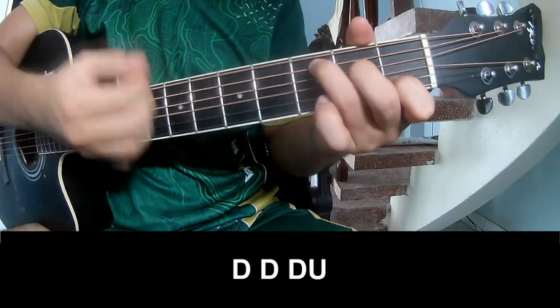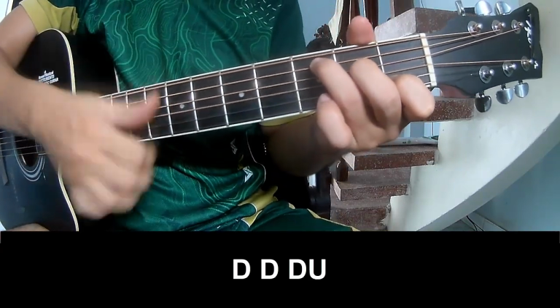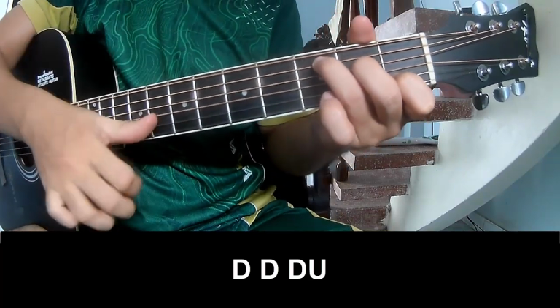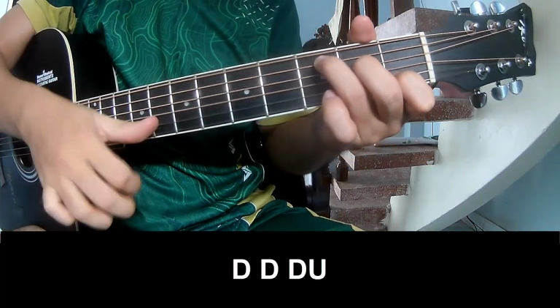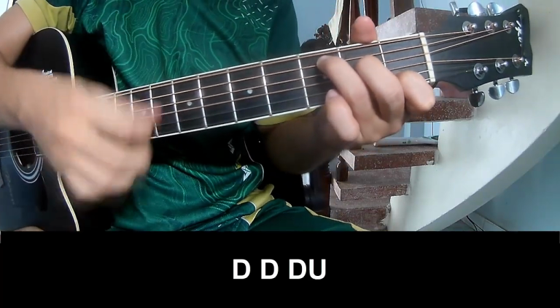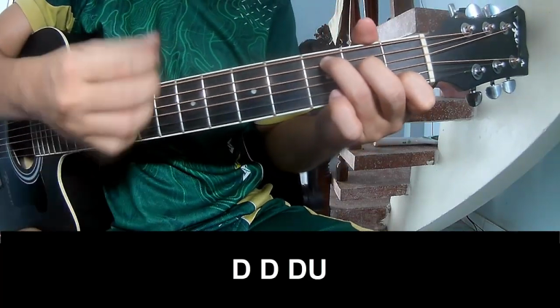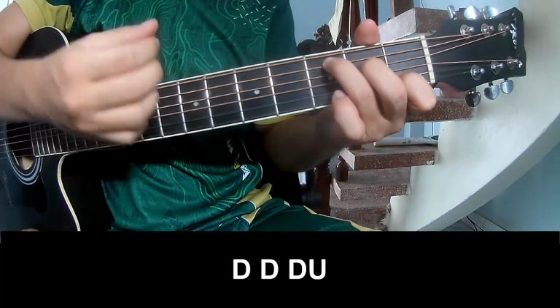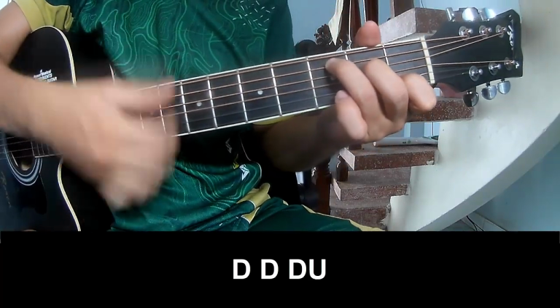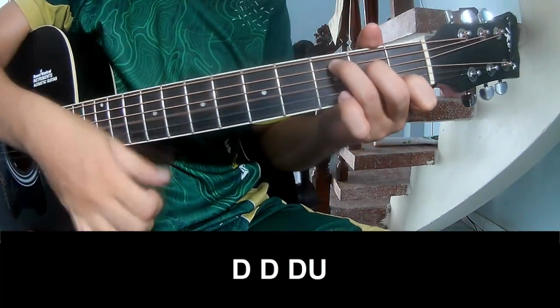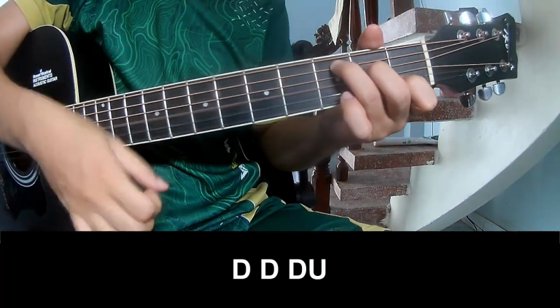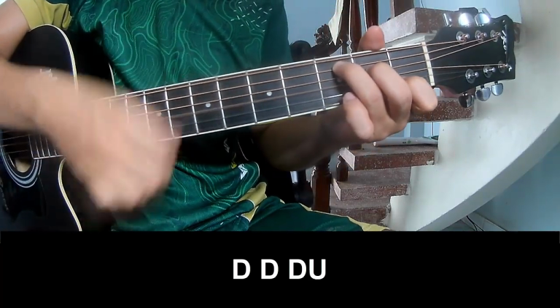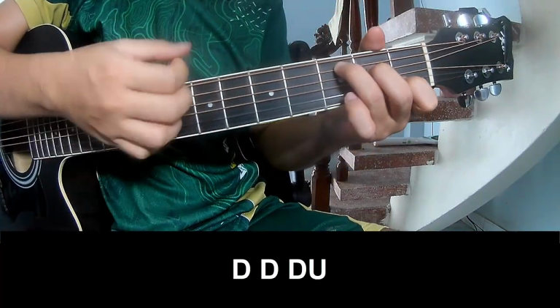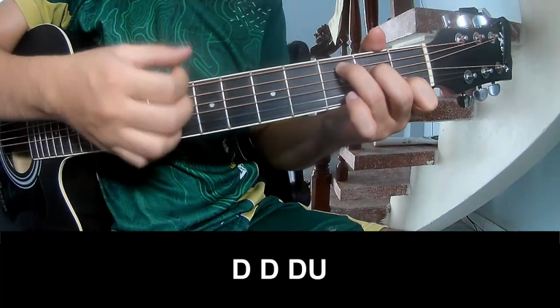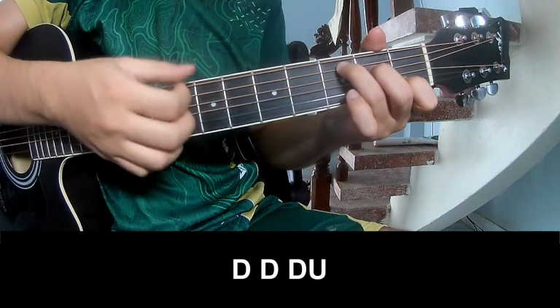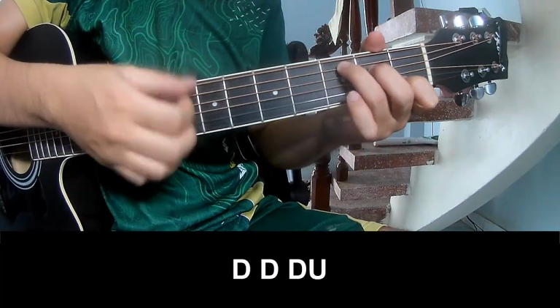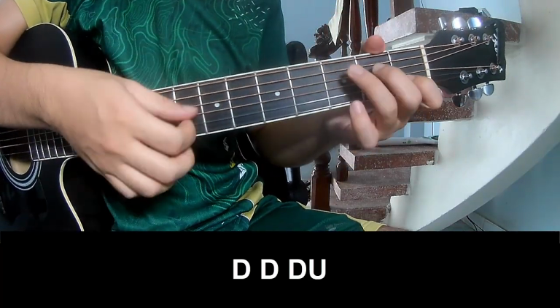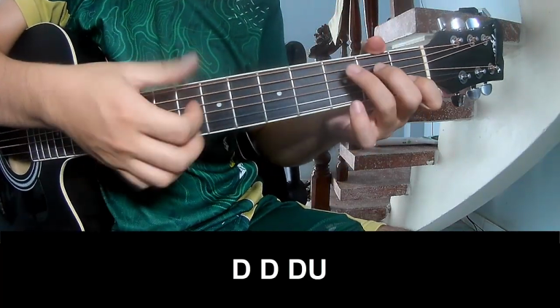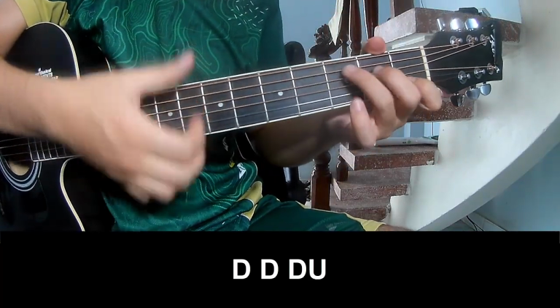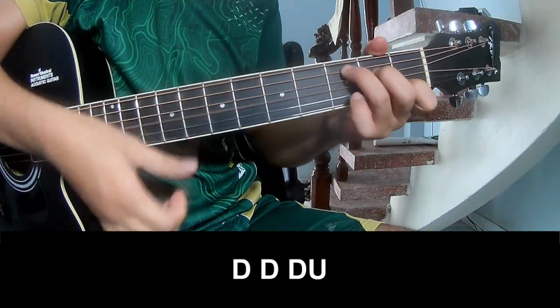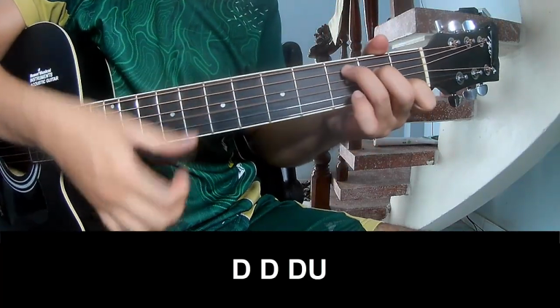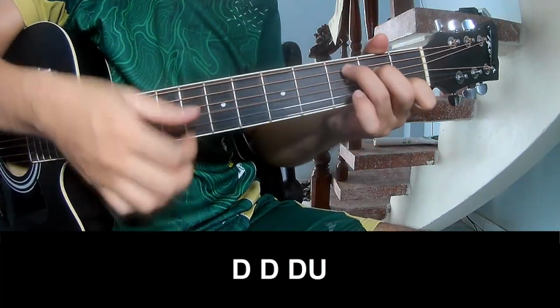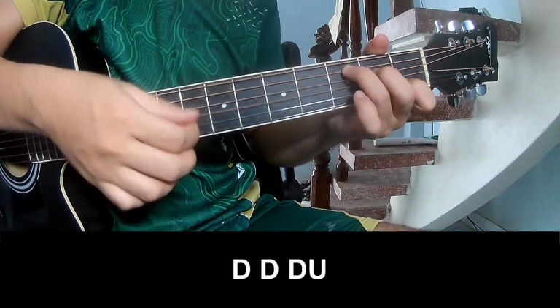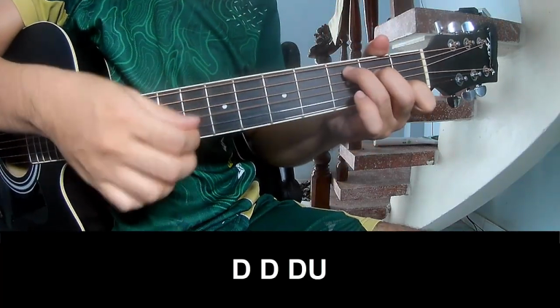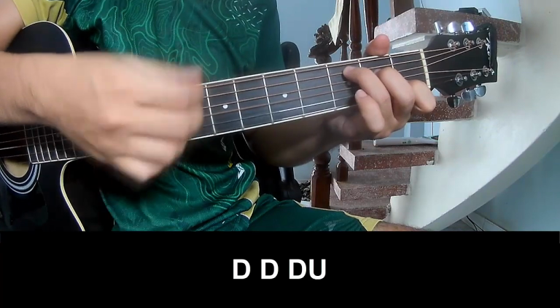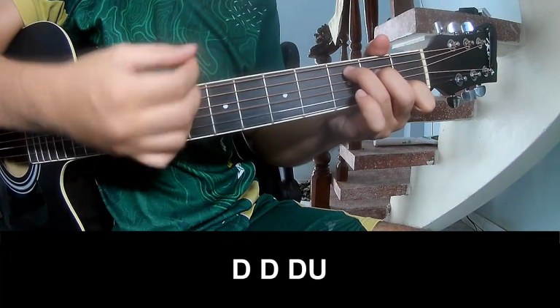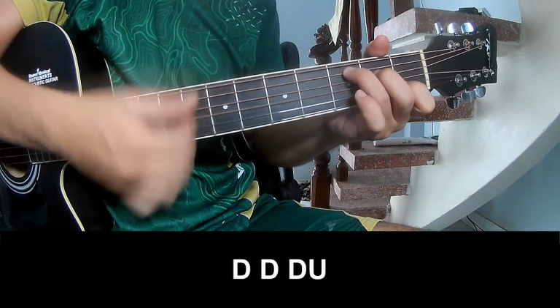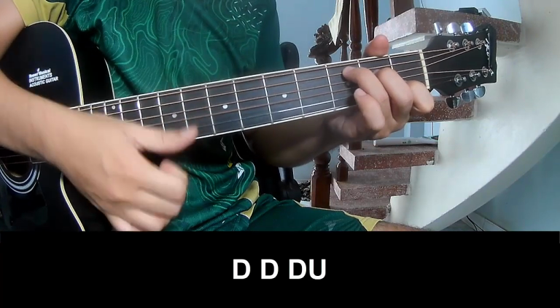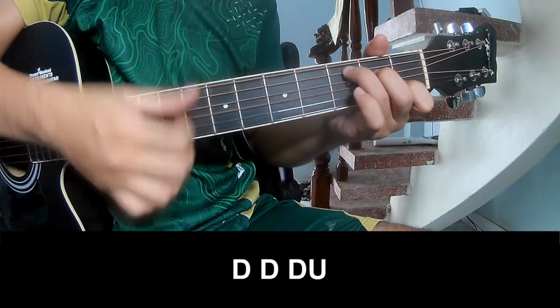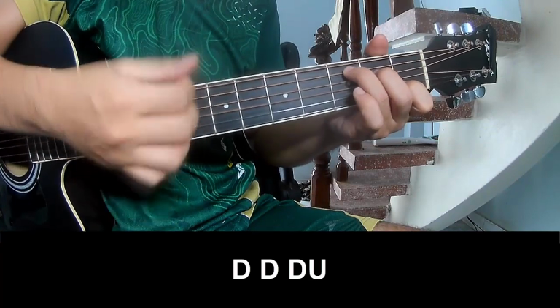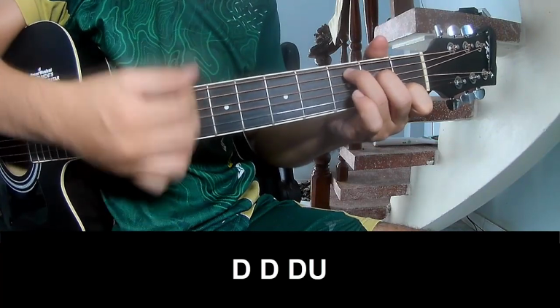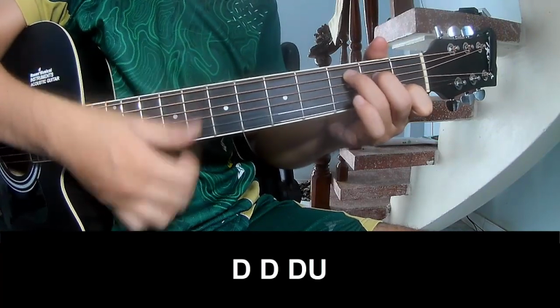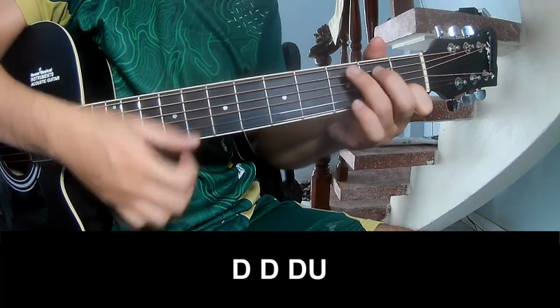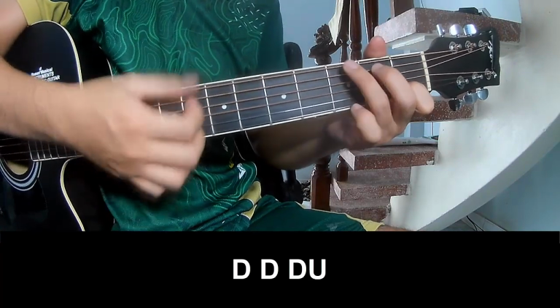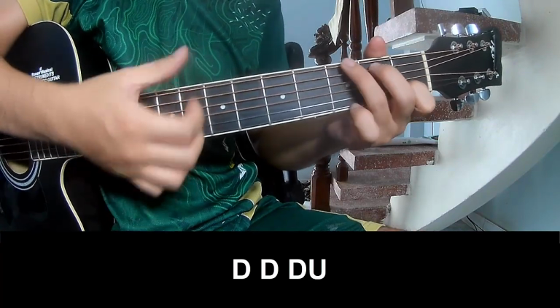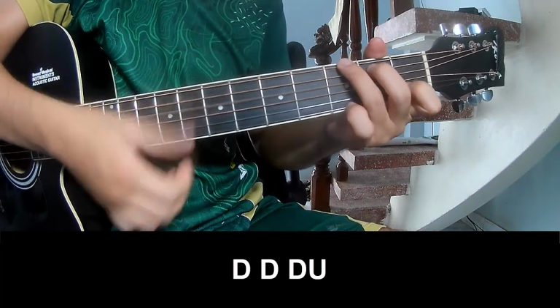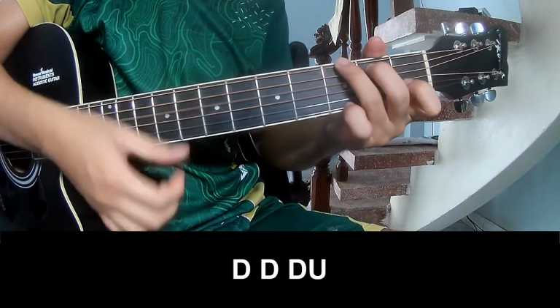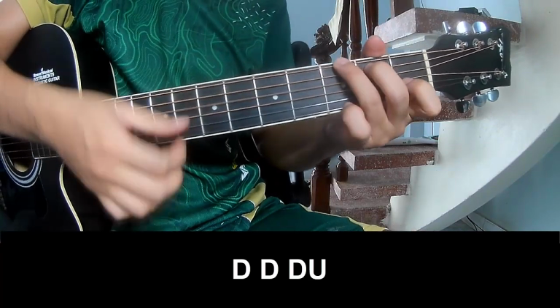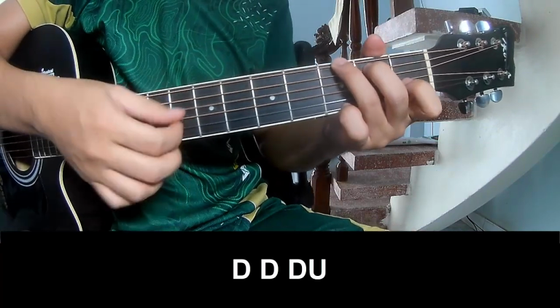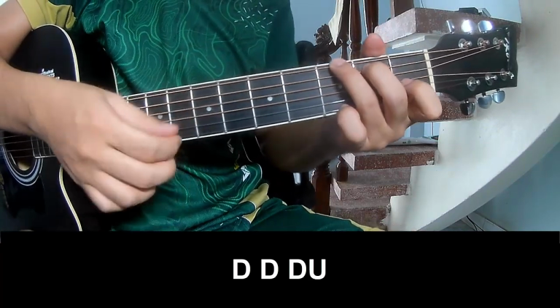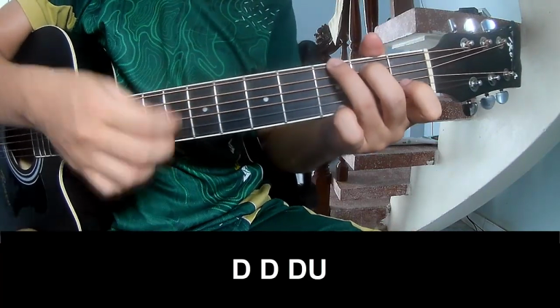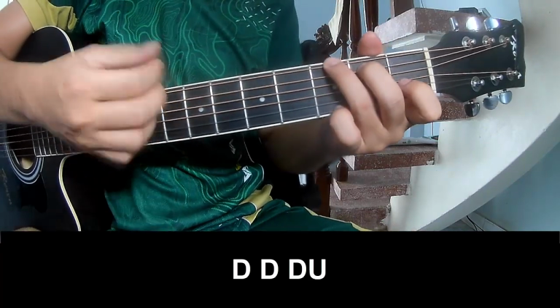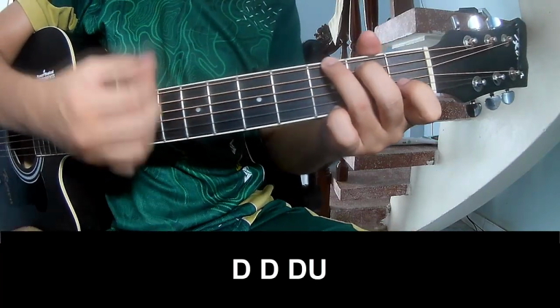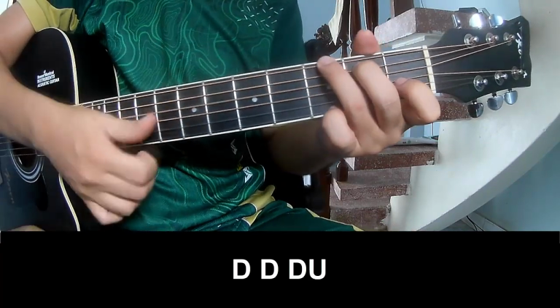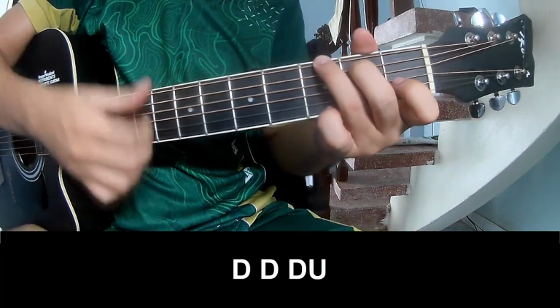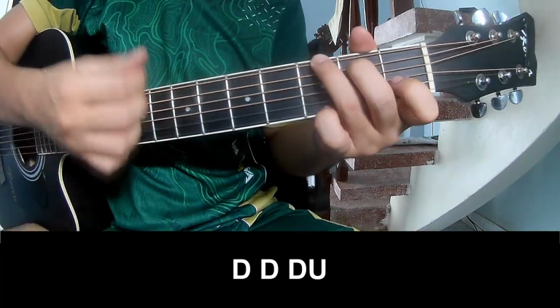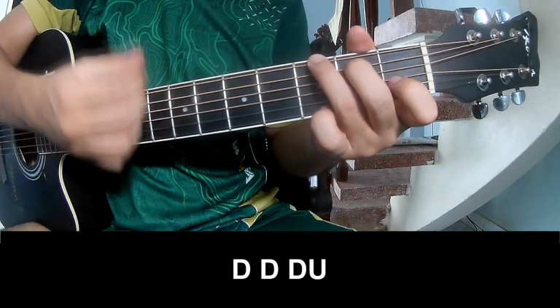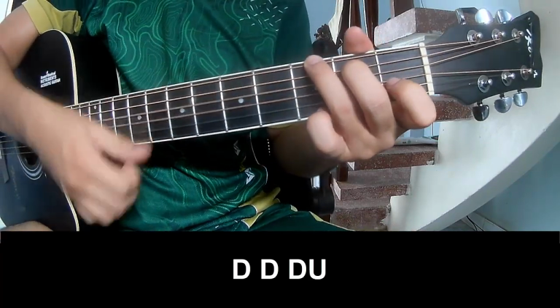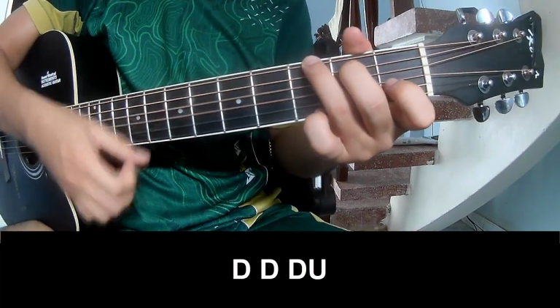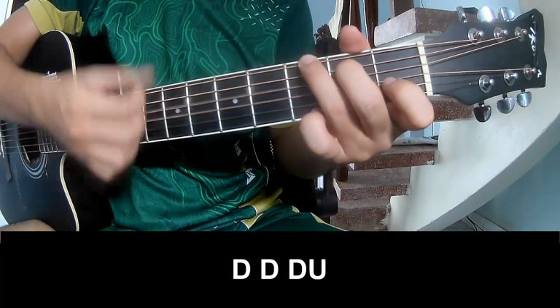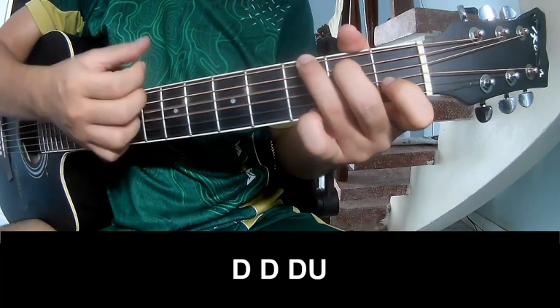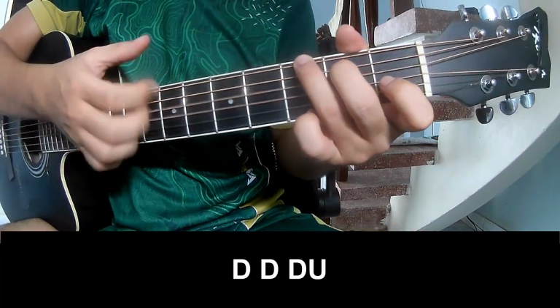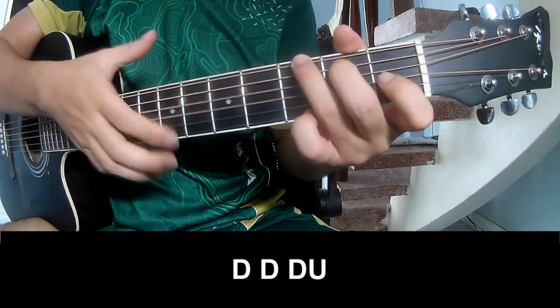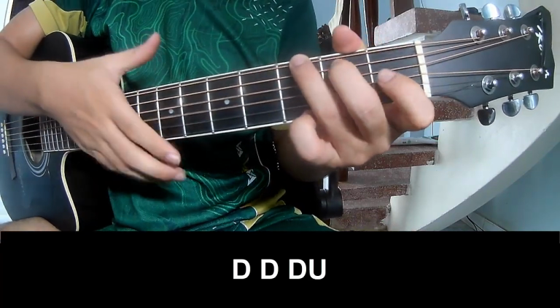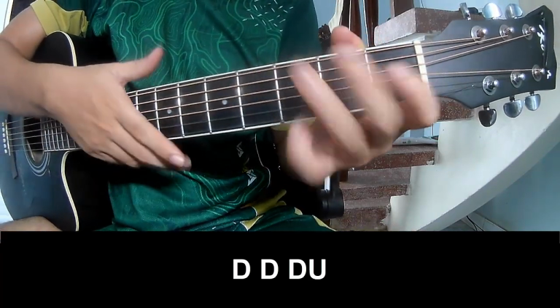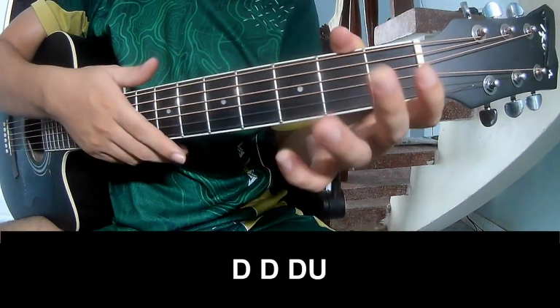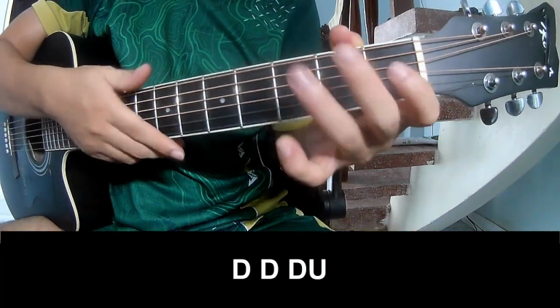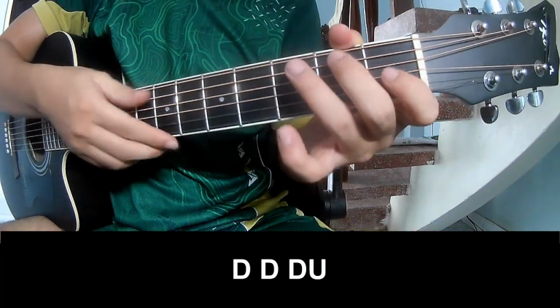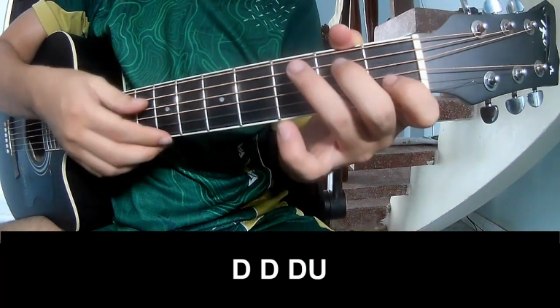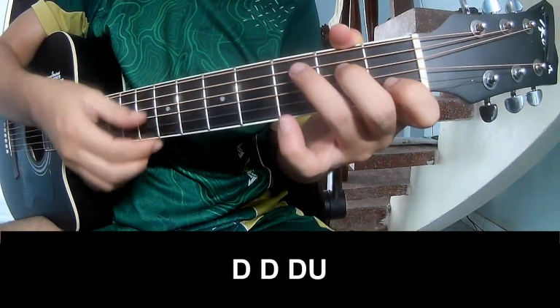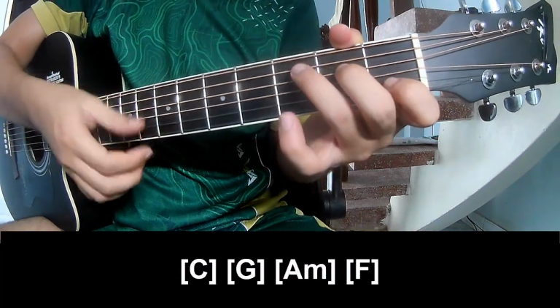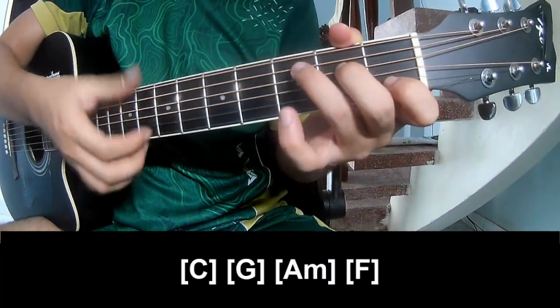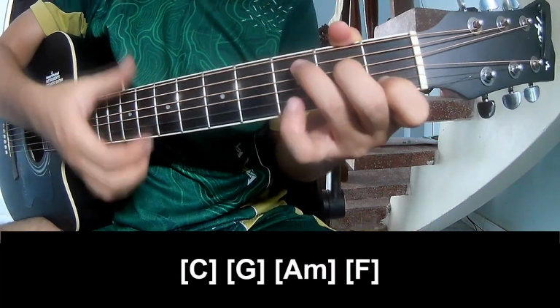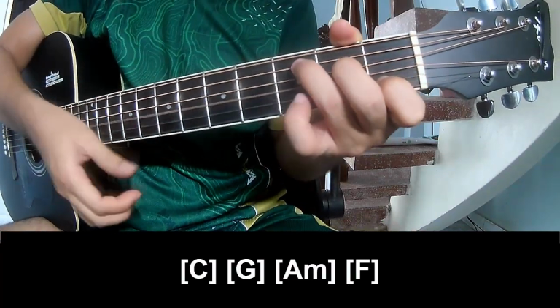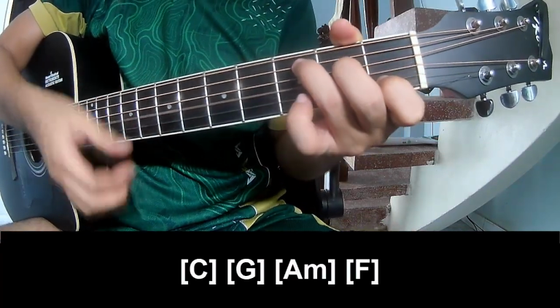Tau, tau, up. Tau, tau, tau. Up. And should play long C.